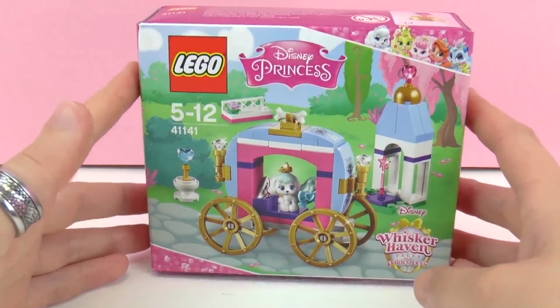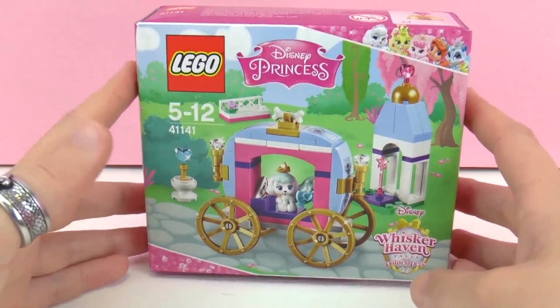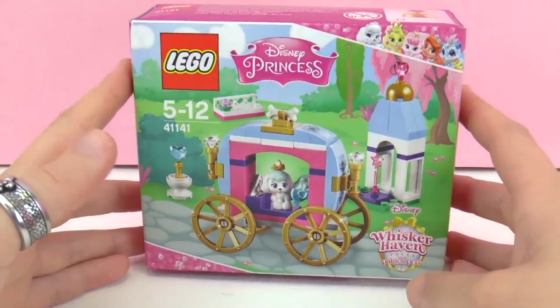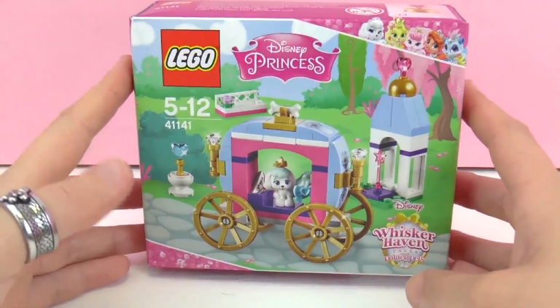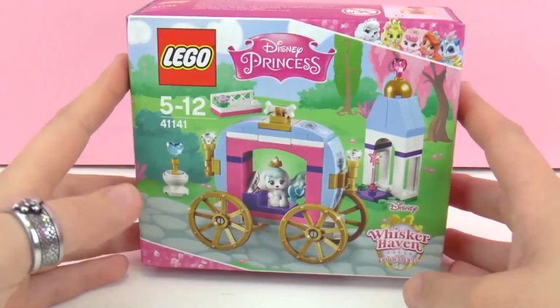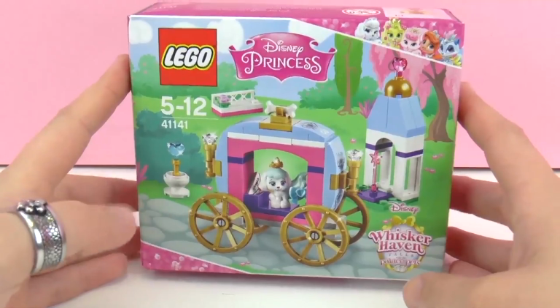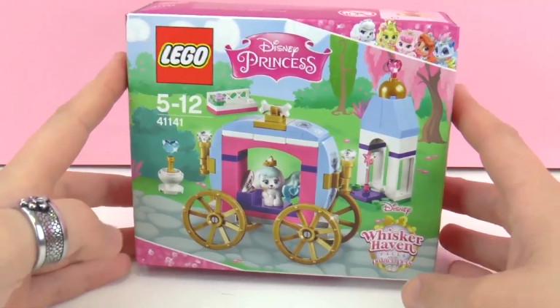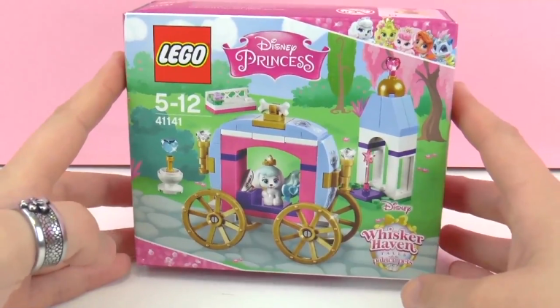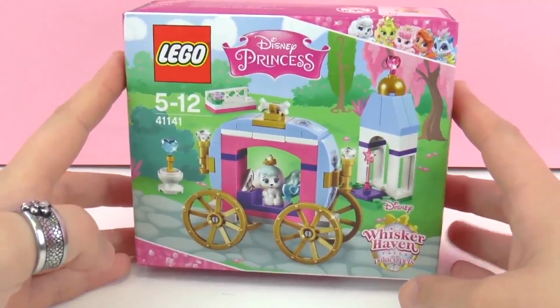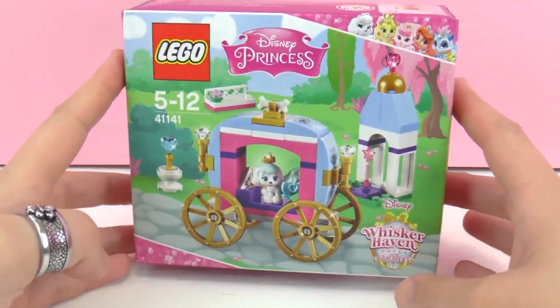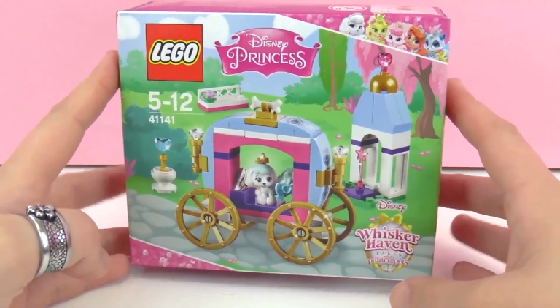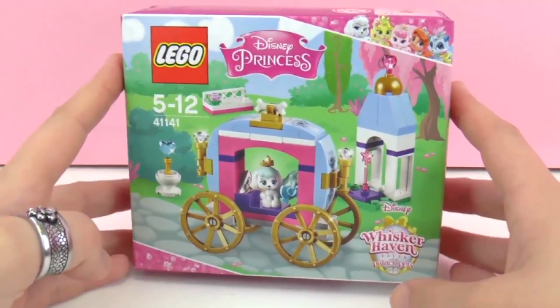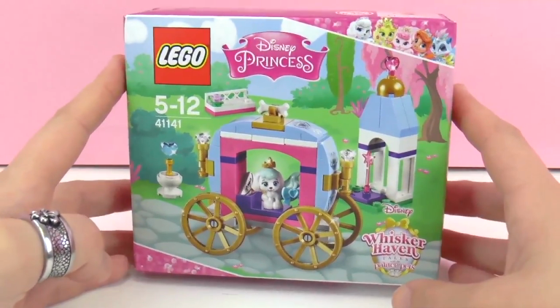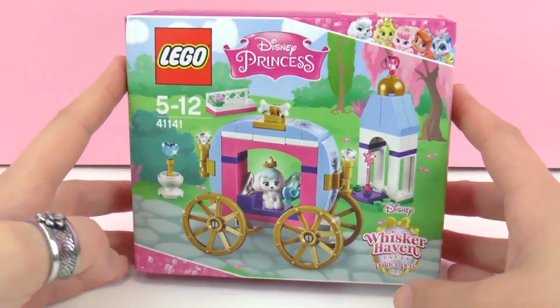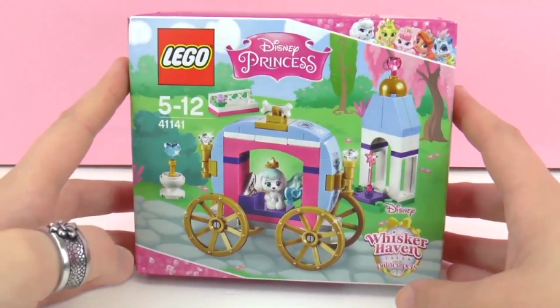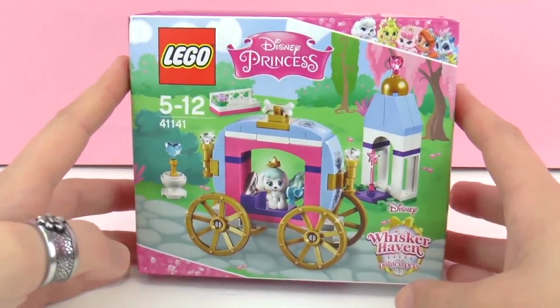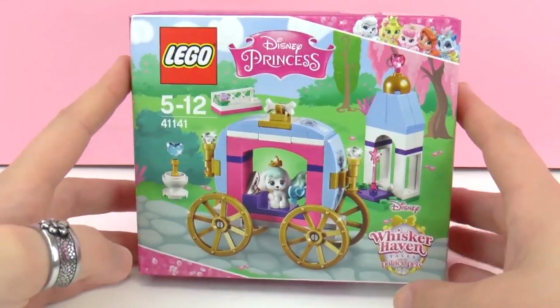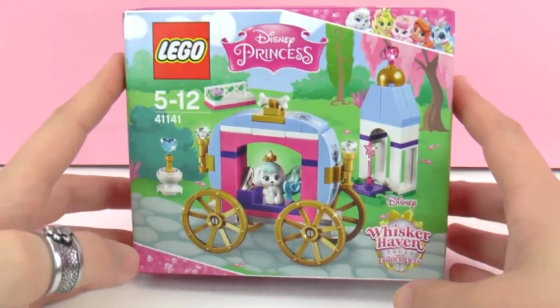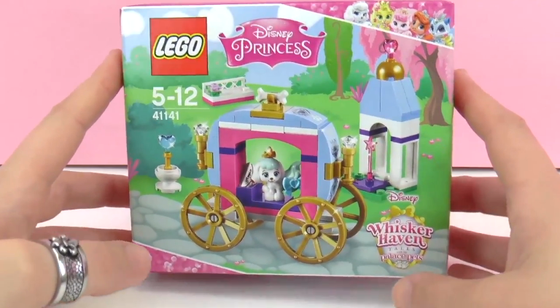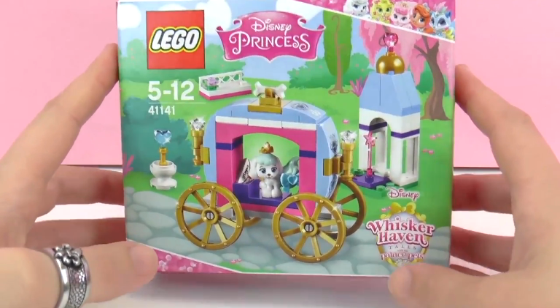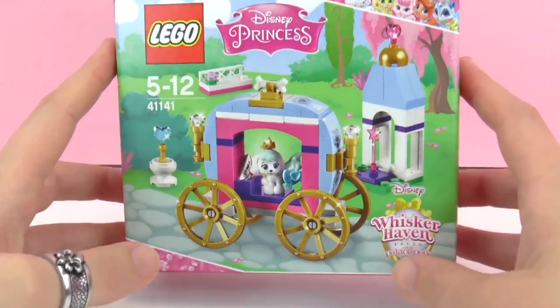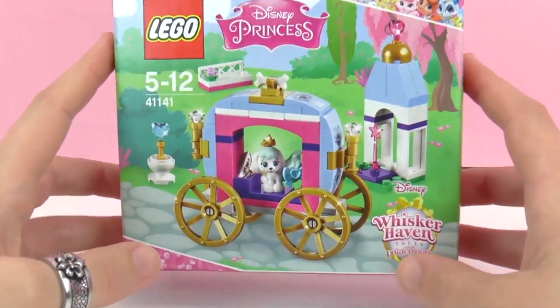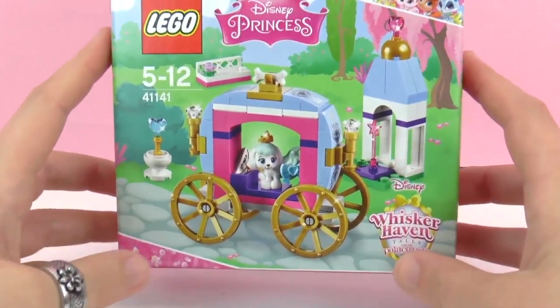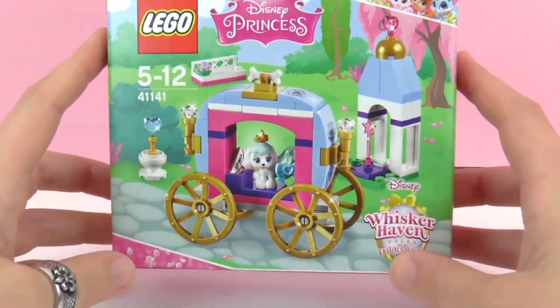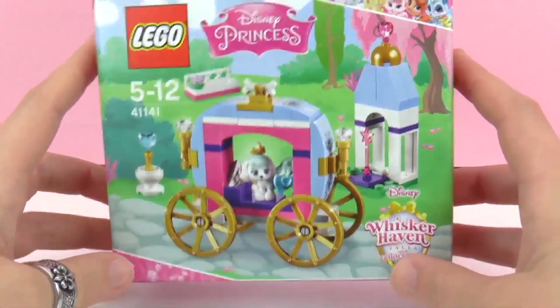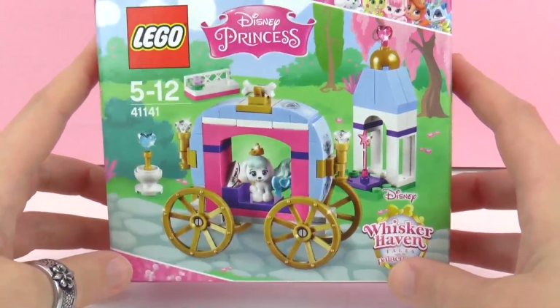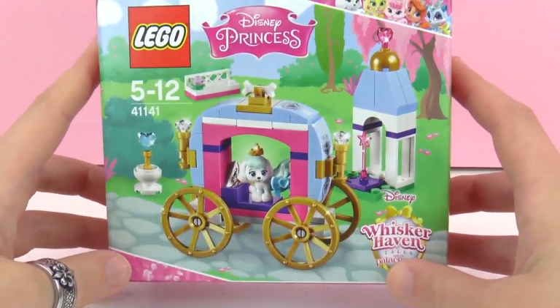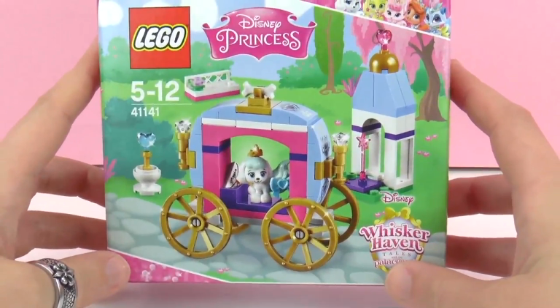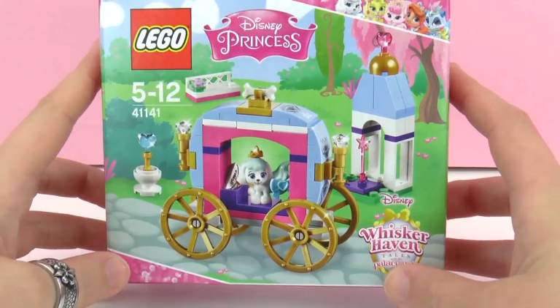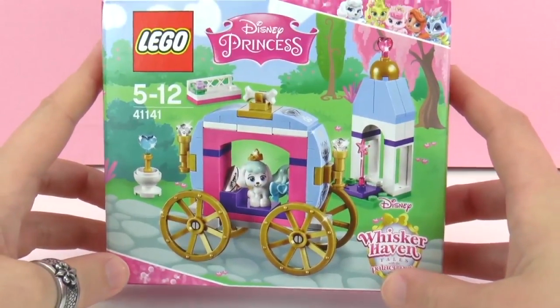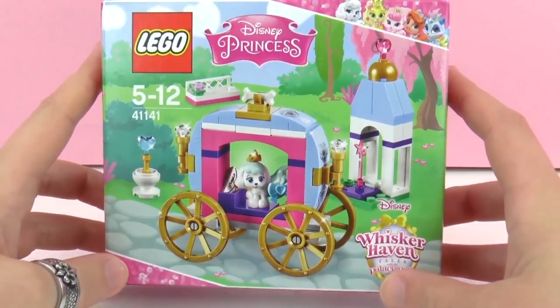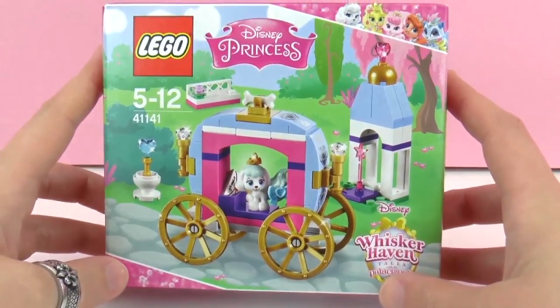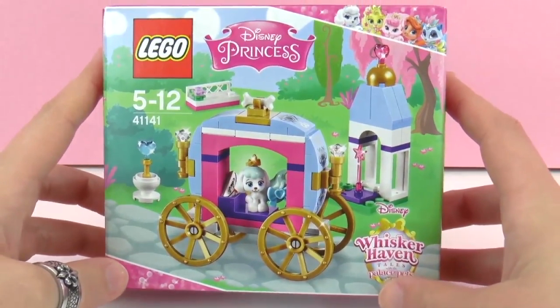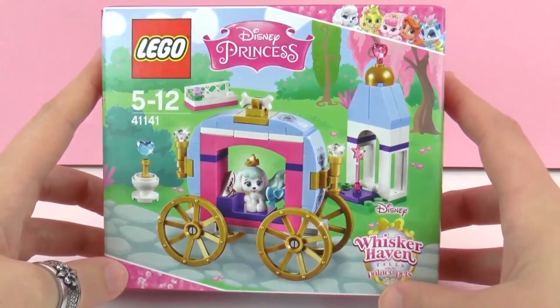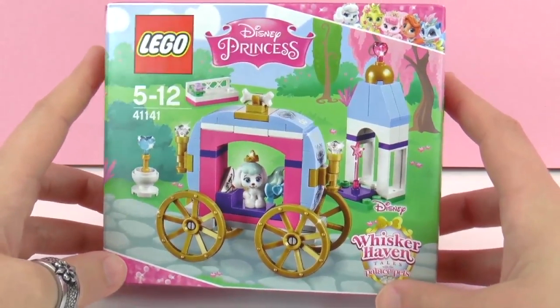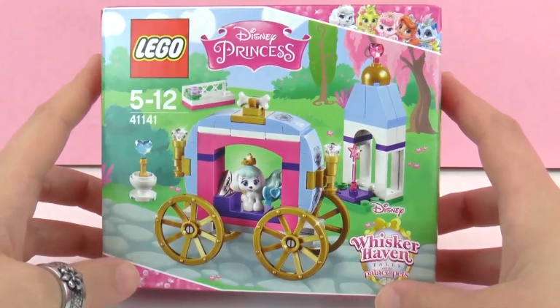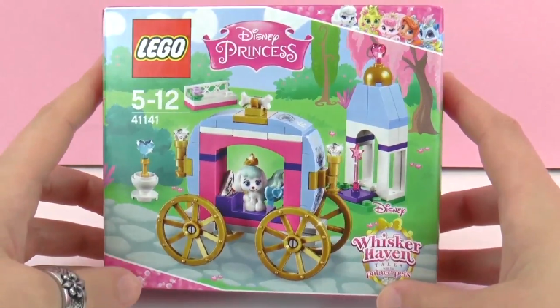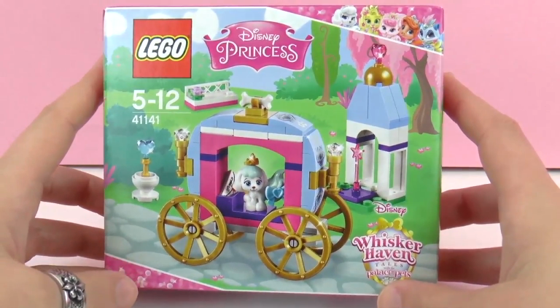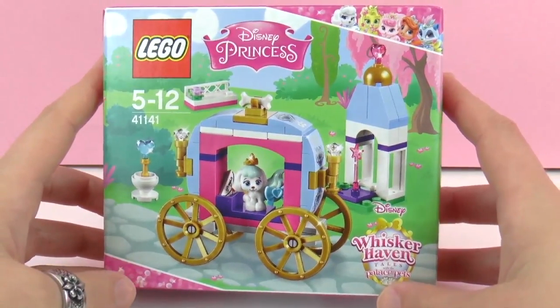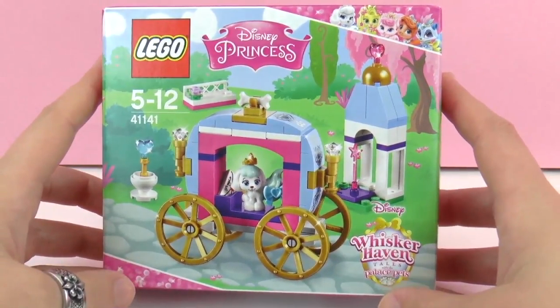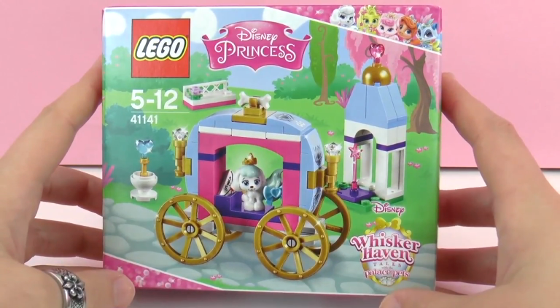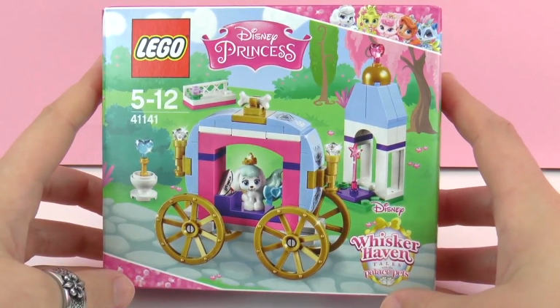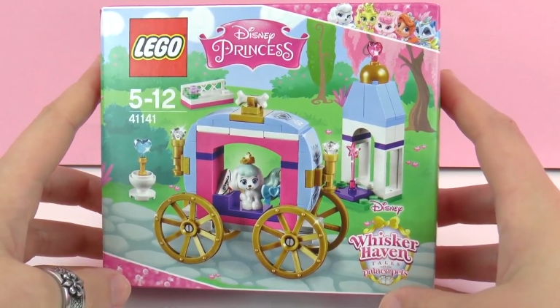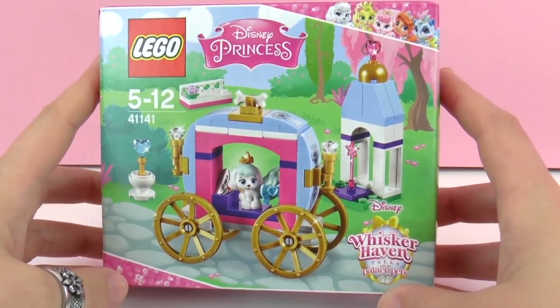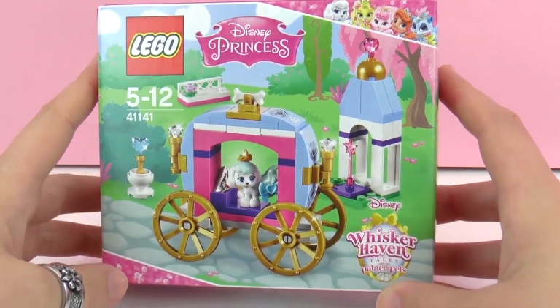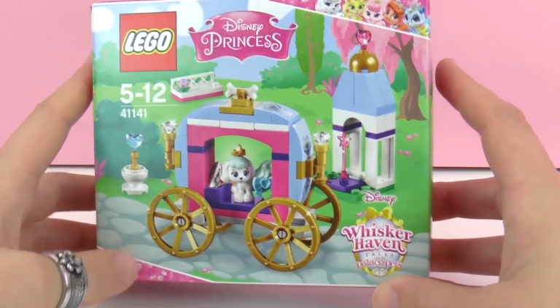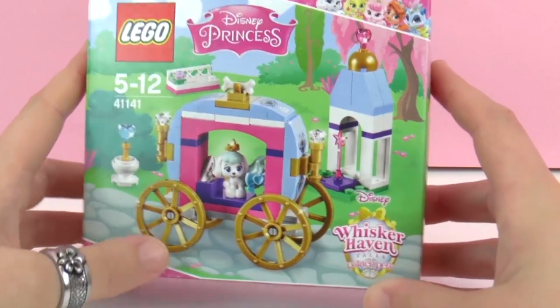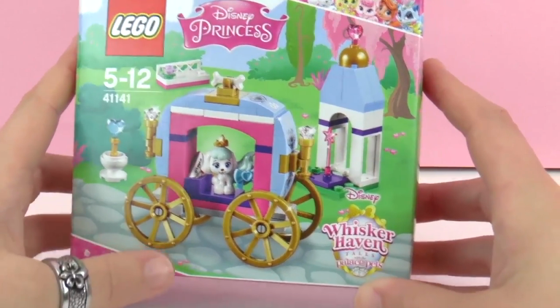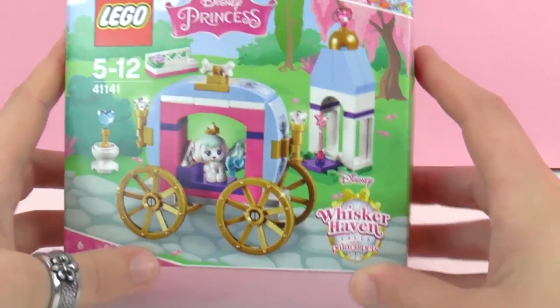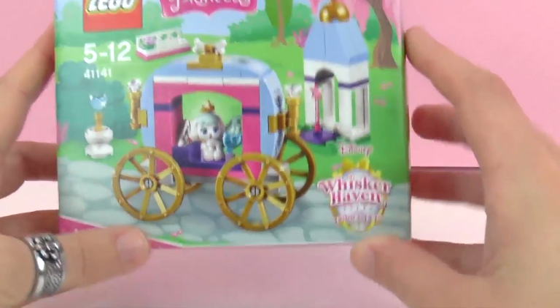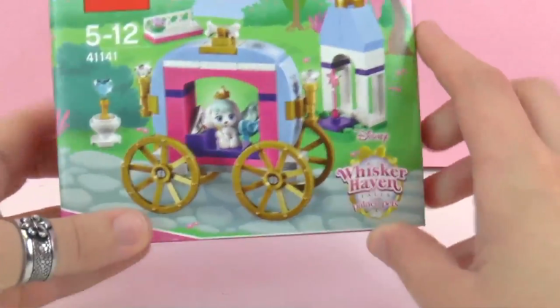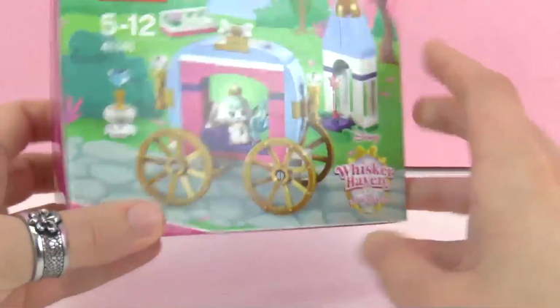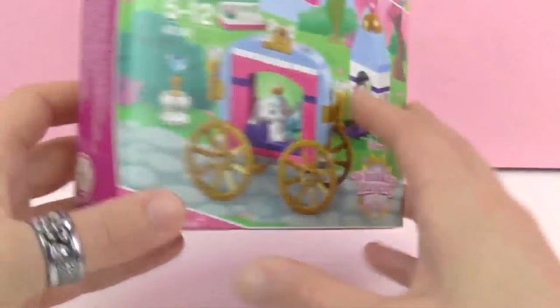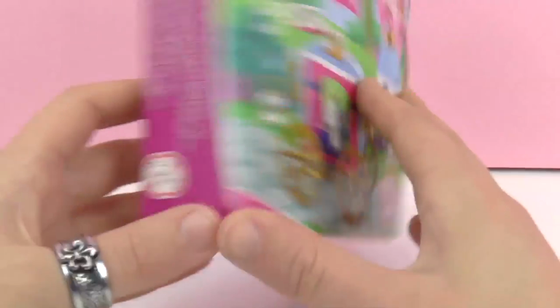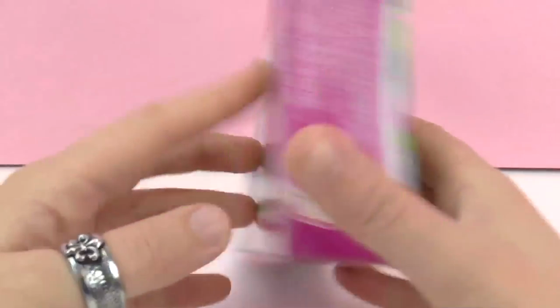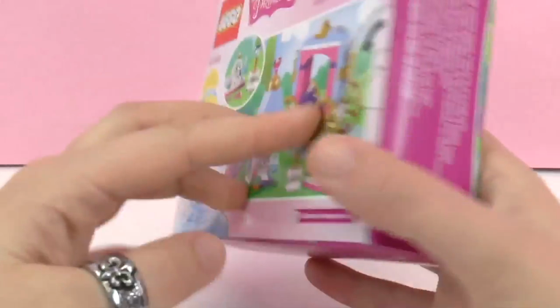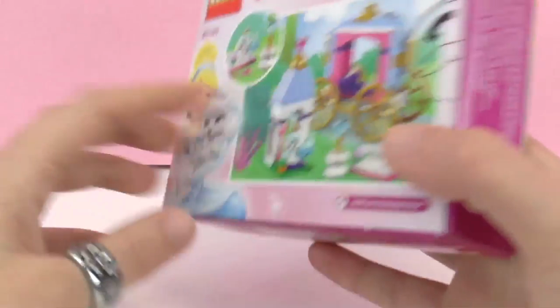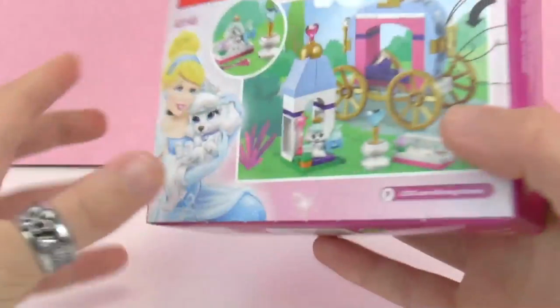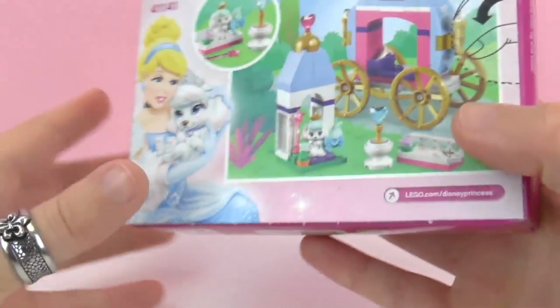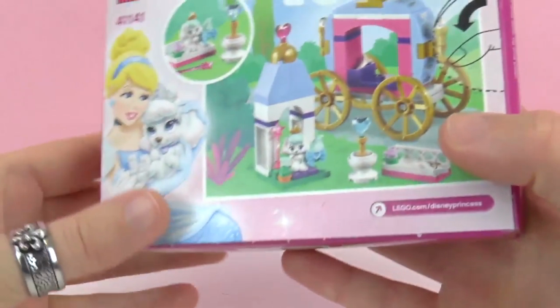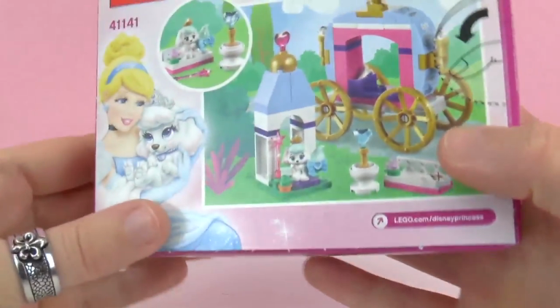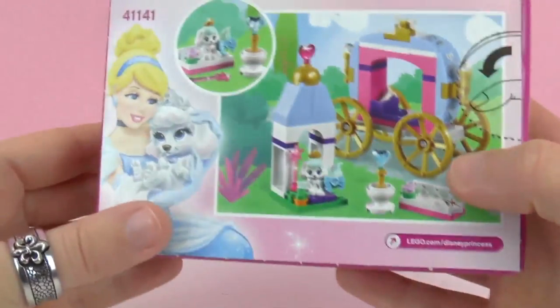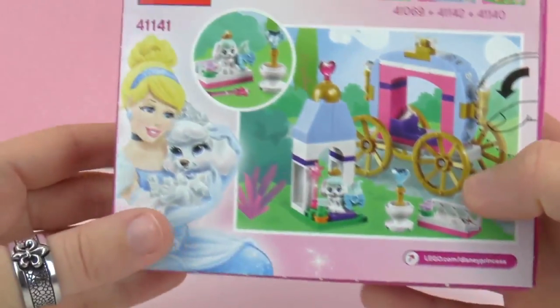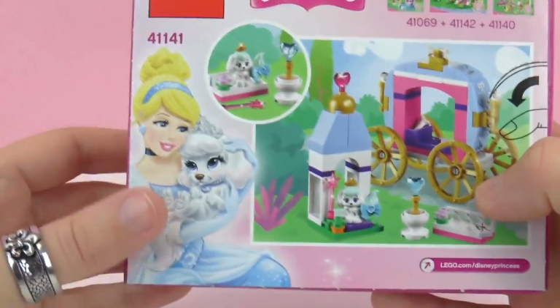This is recommended for ages 5 through 12. Its number is 41141. Looks like a lot of fun.